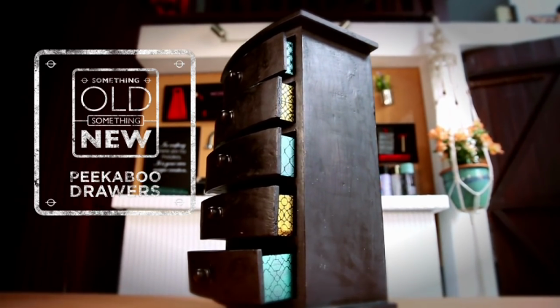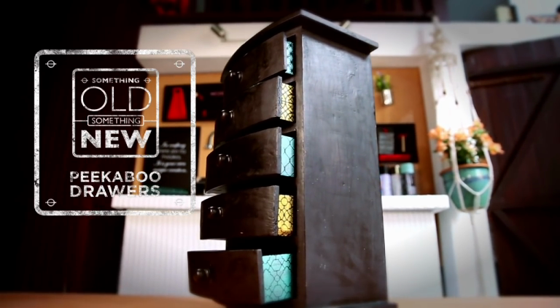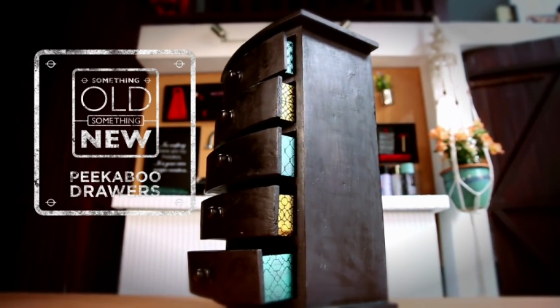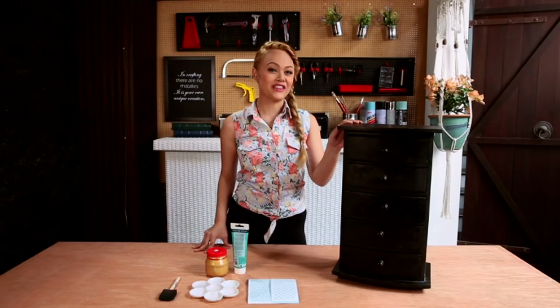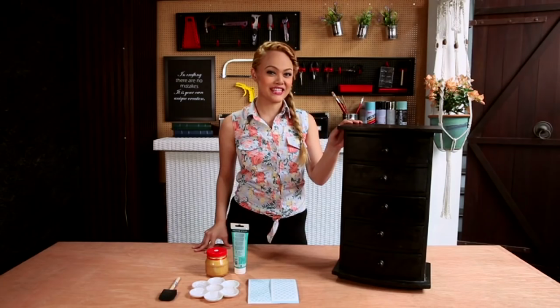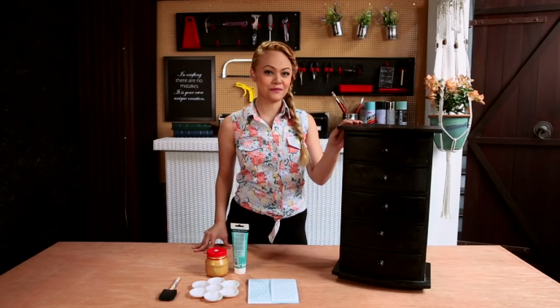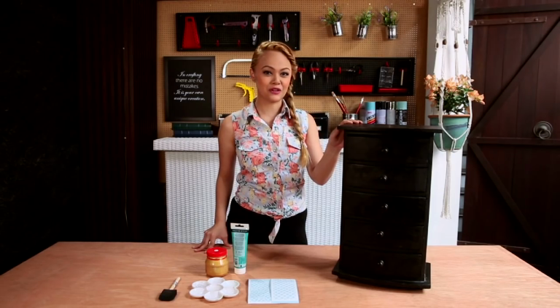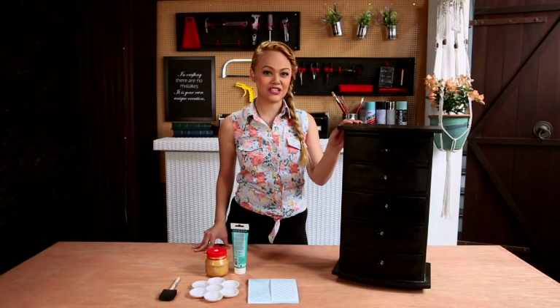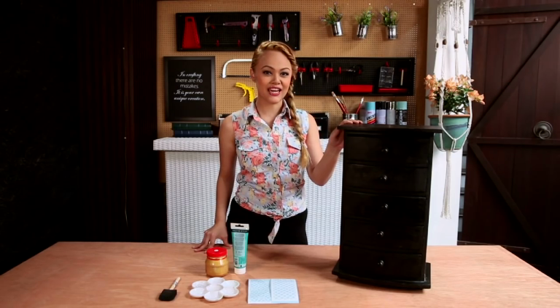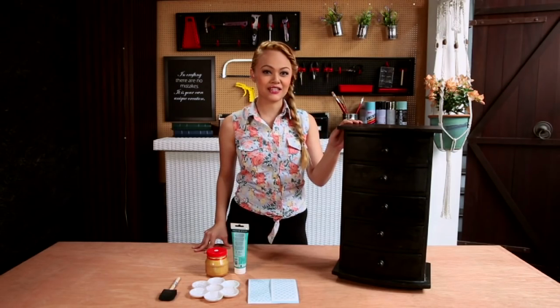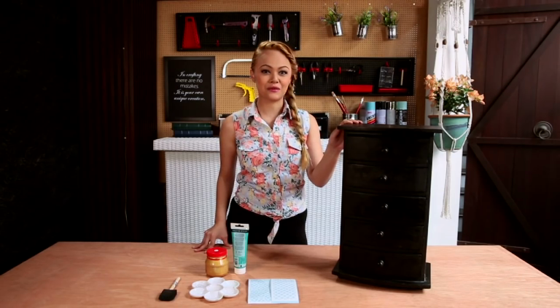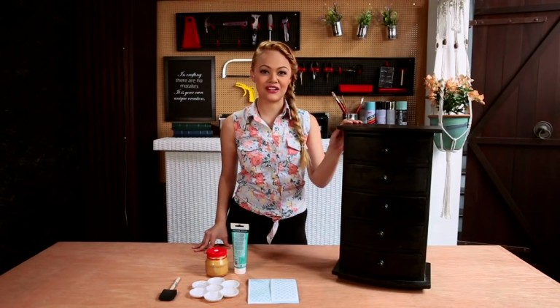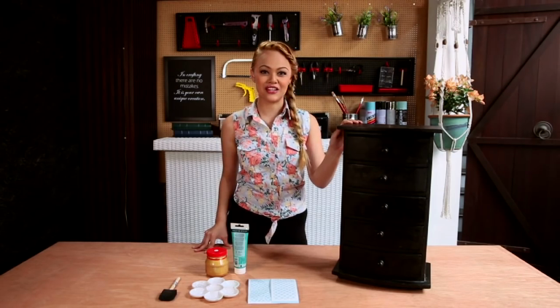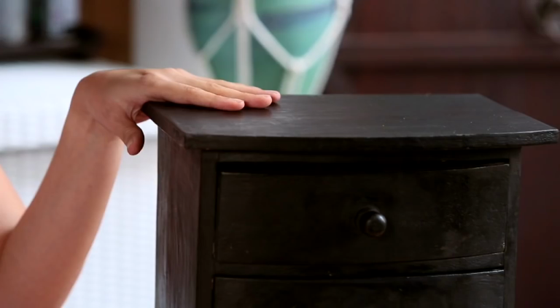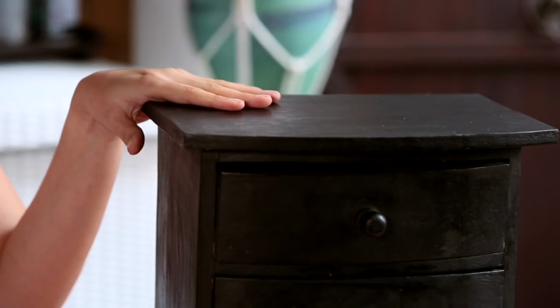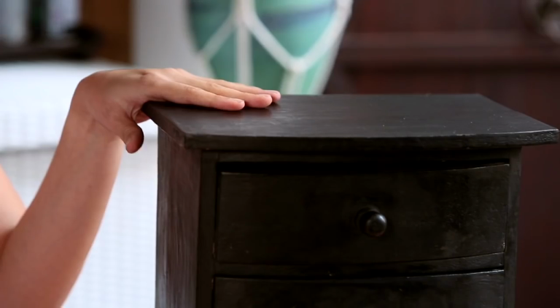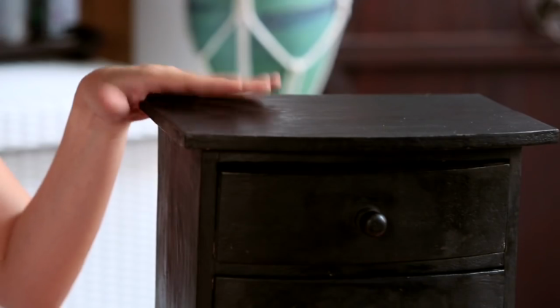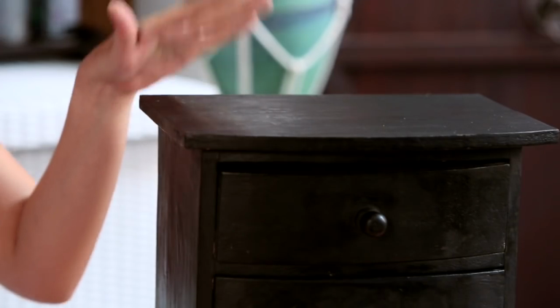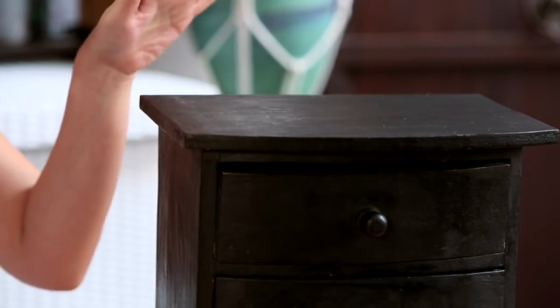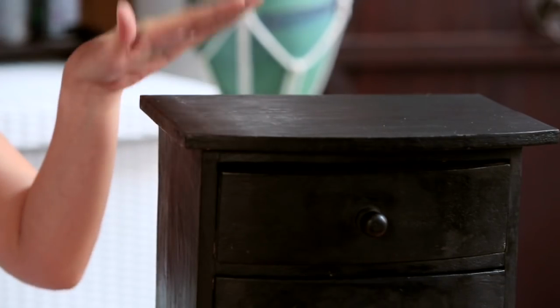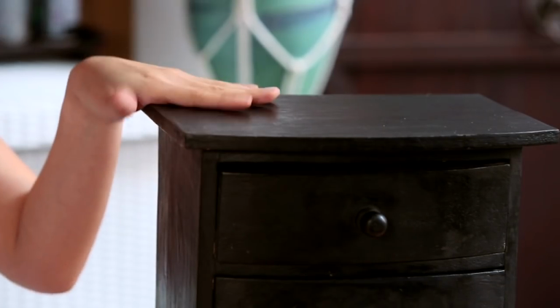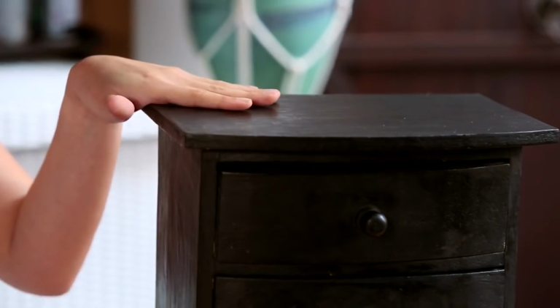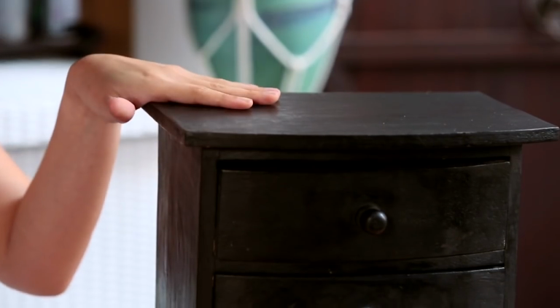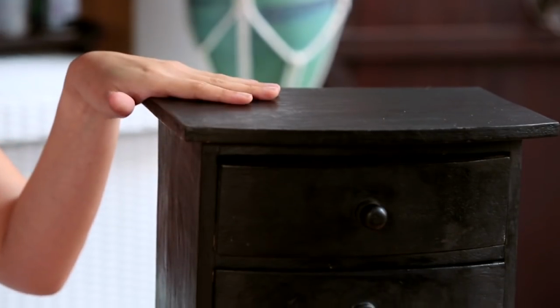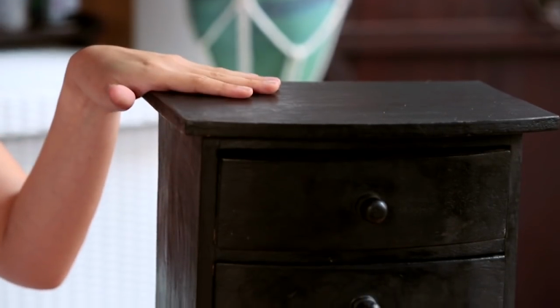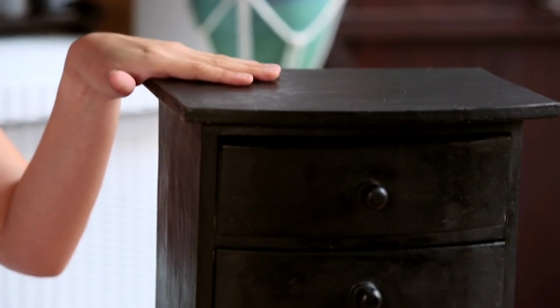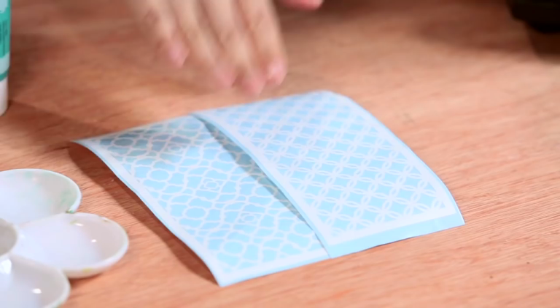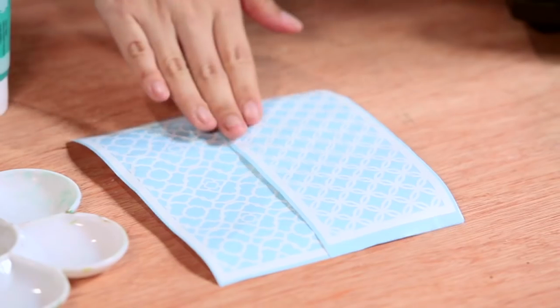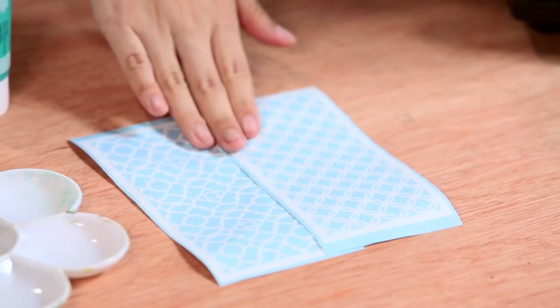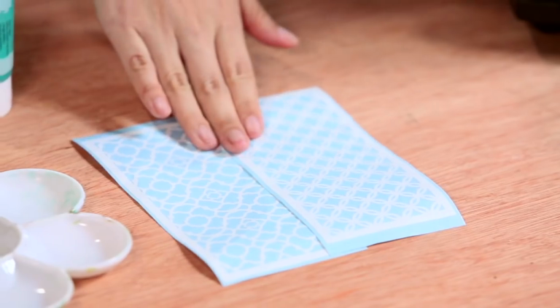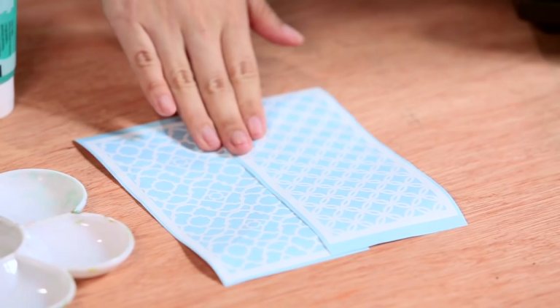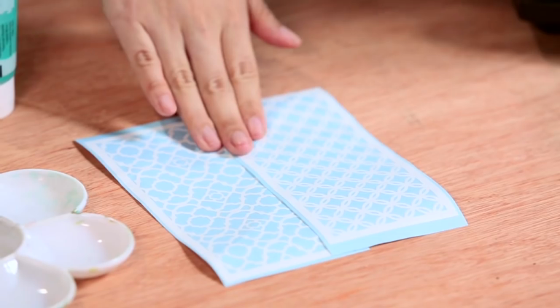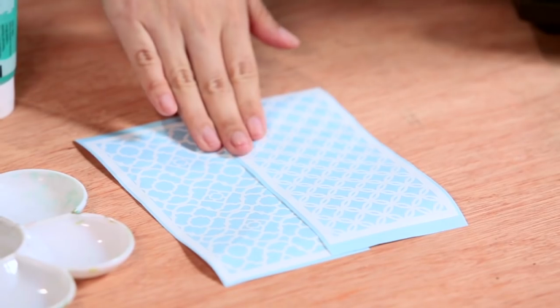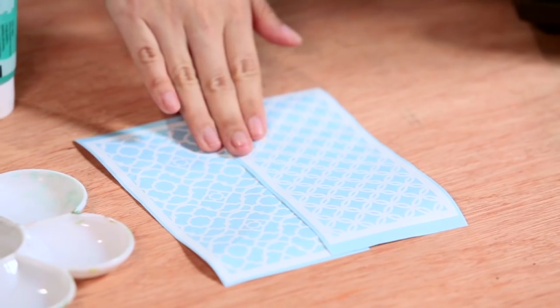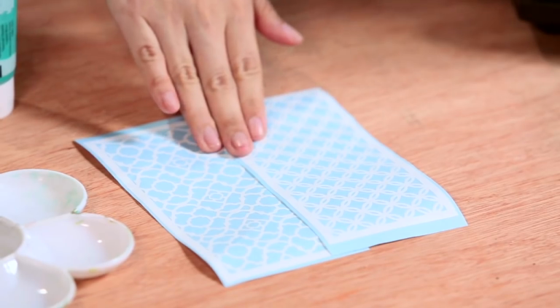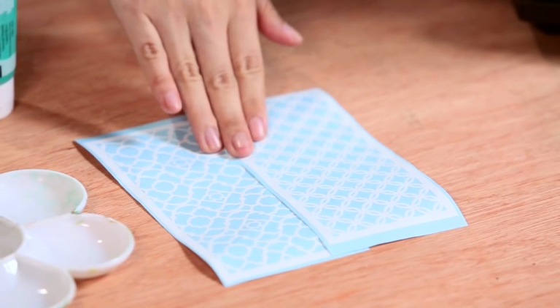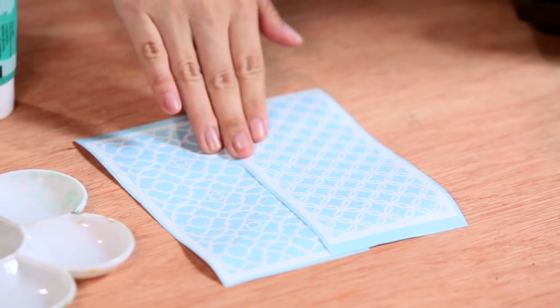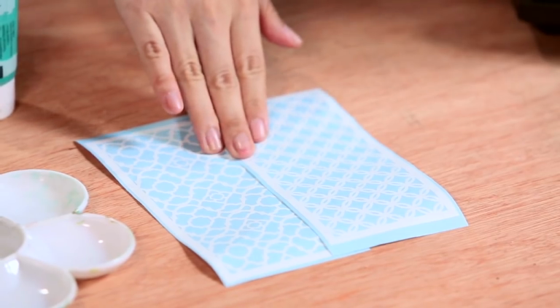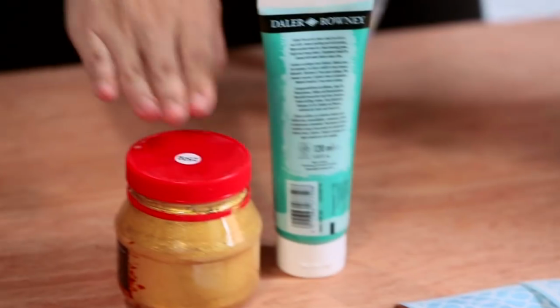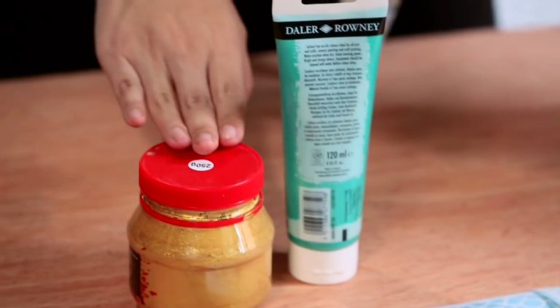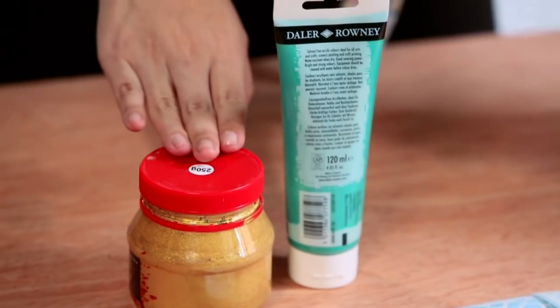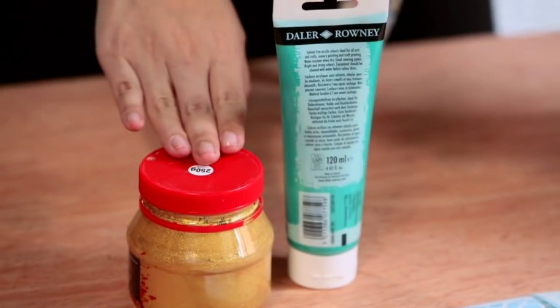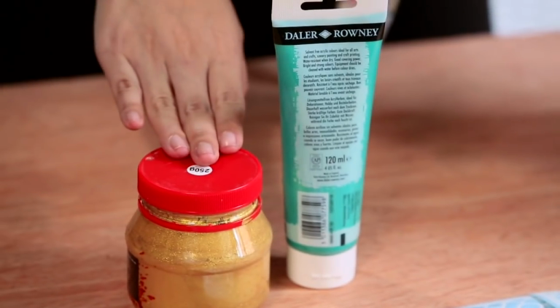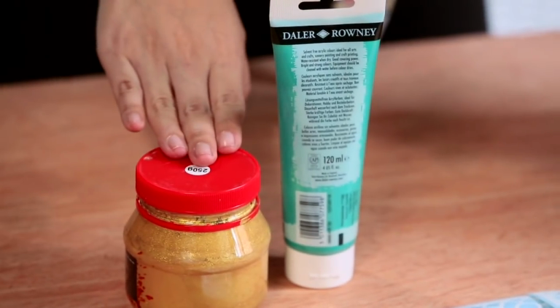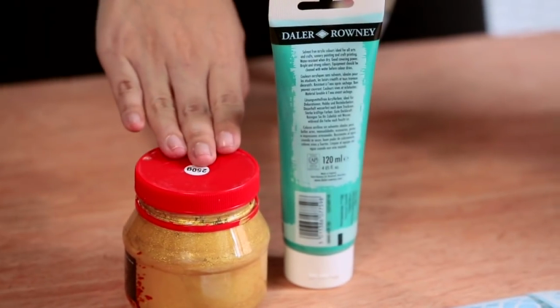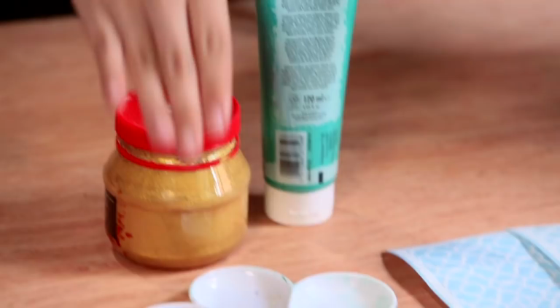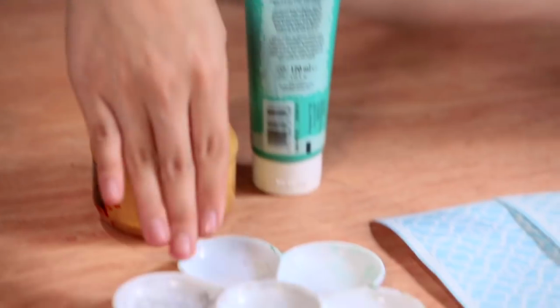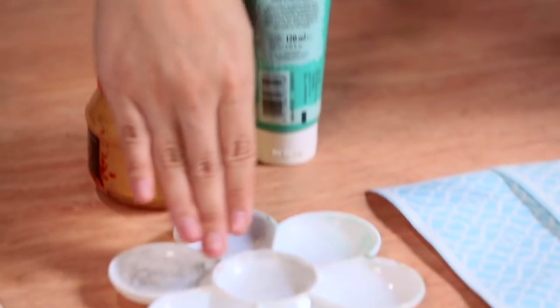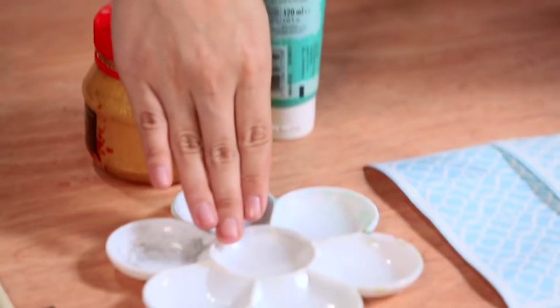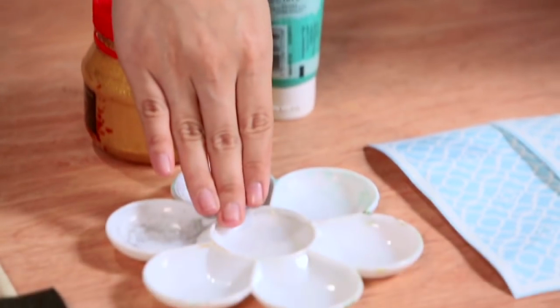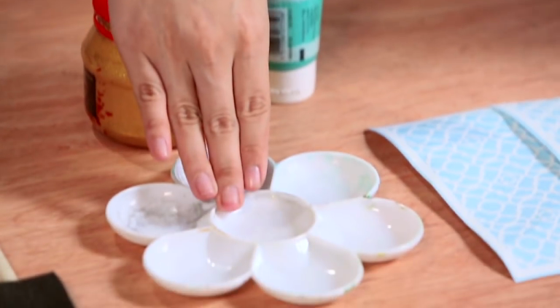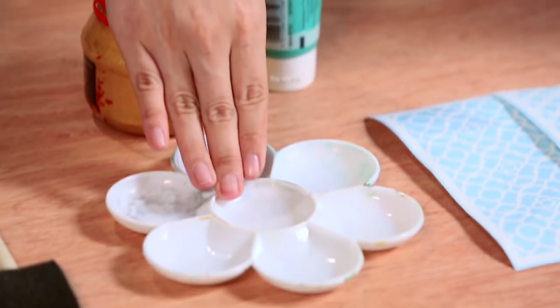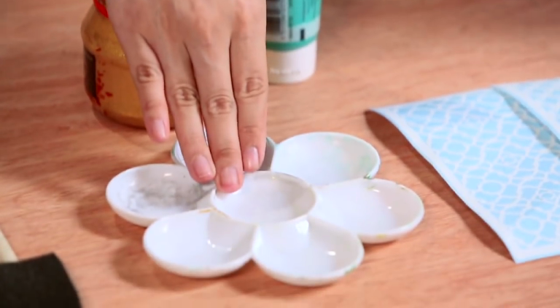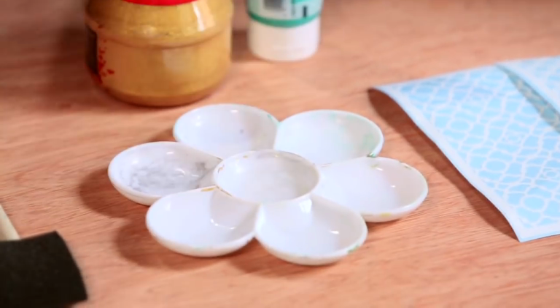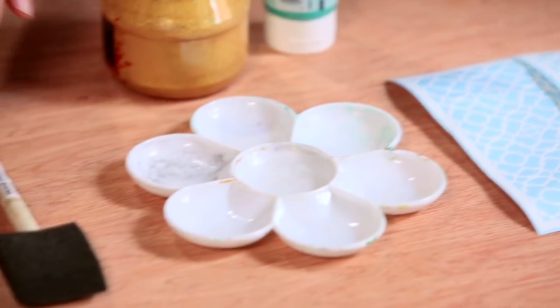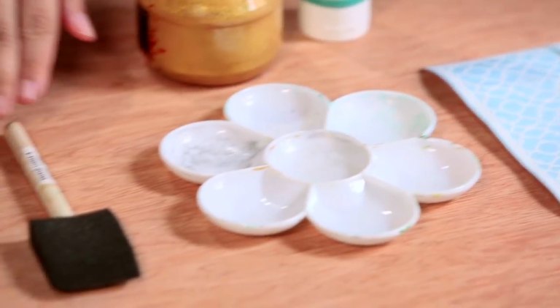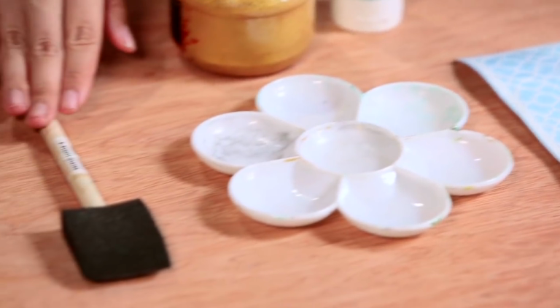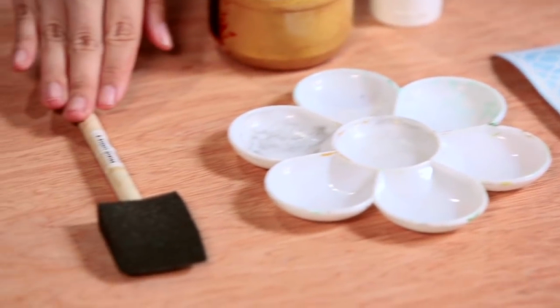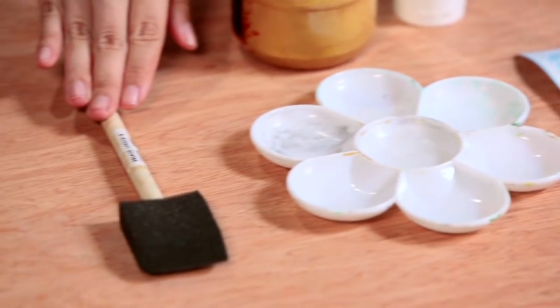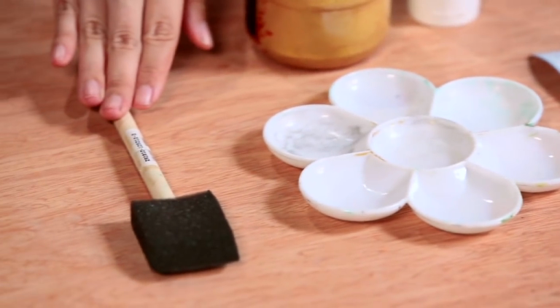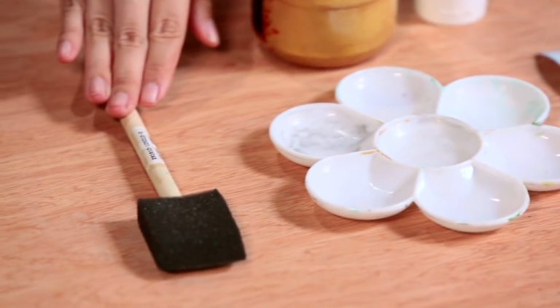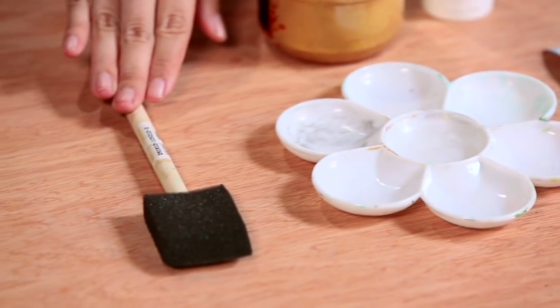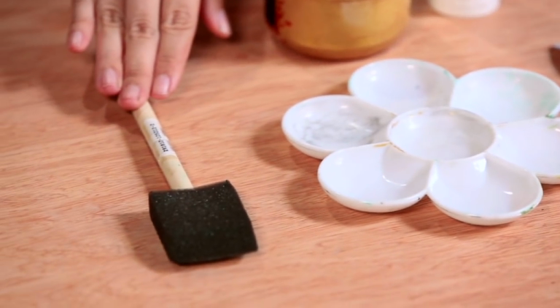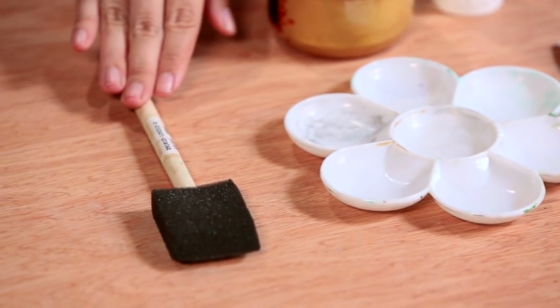For this project, we're going to need a set of drawers, some stencils, paint, a palette, and a sponge brush.